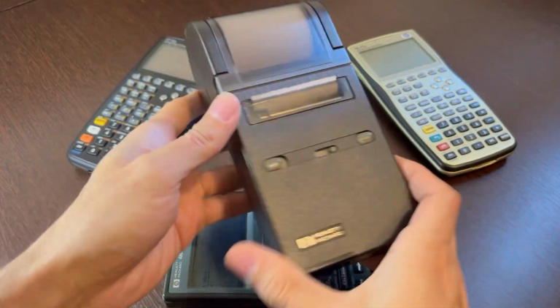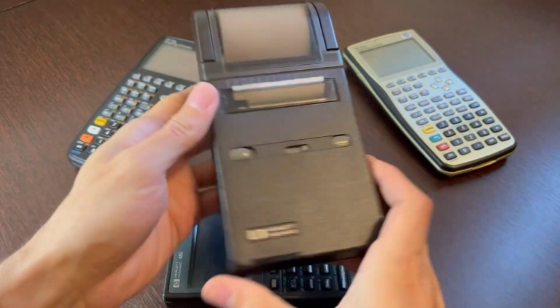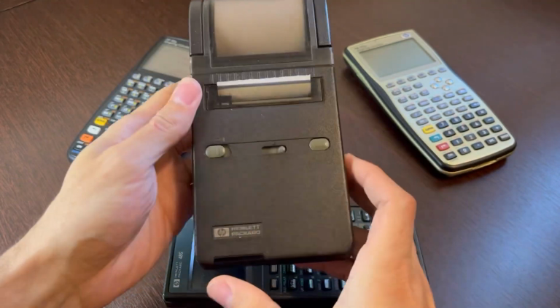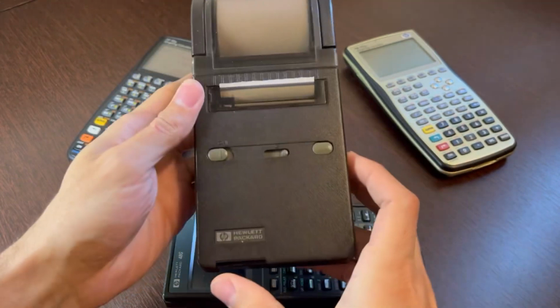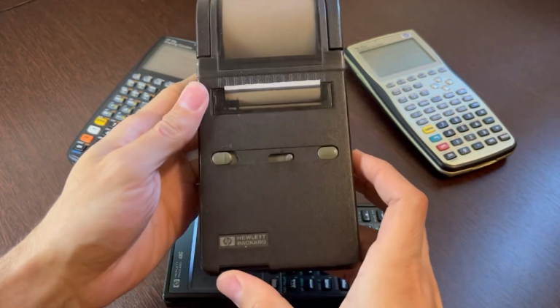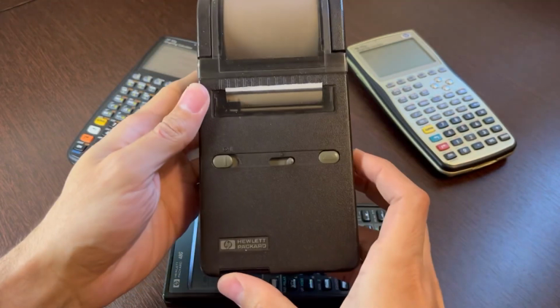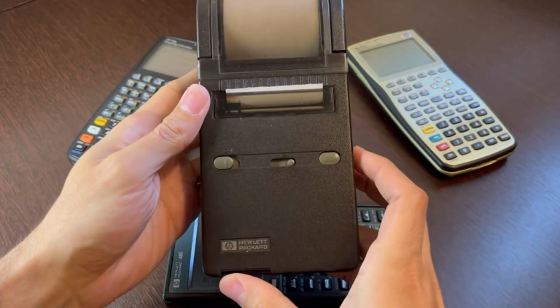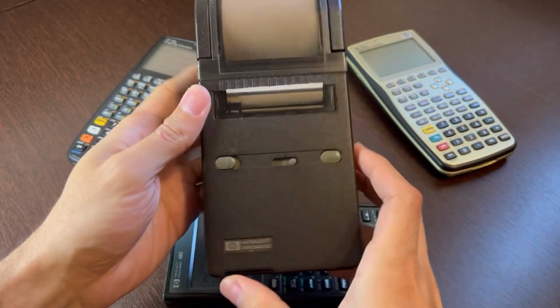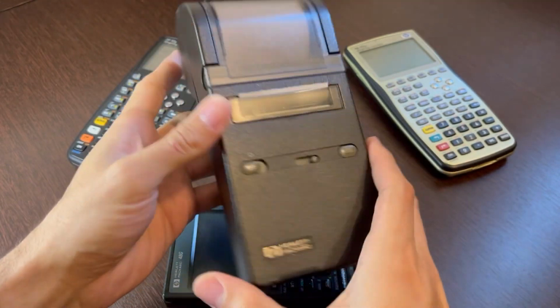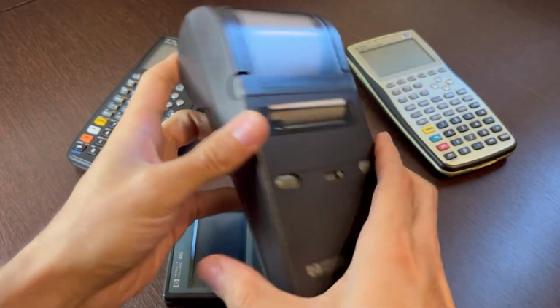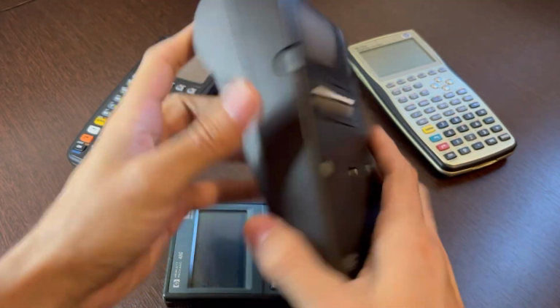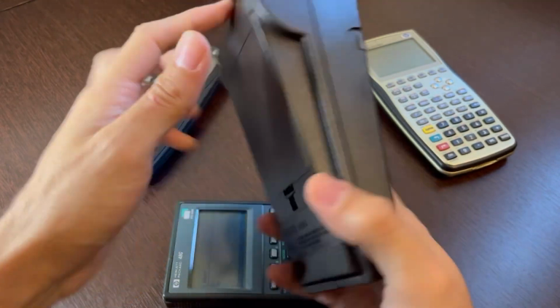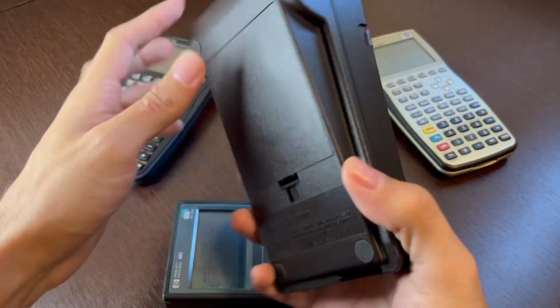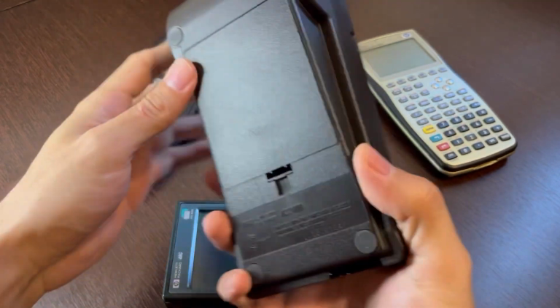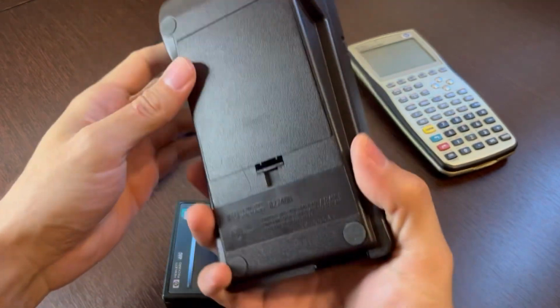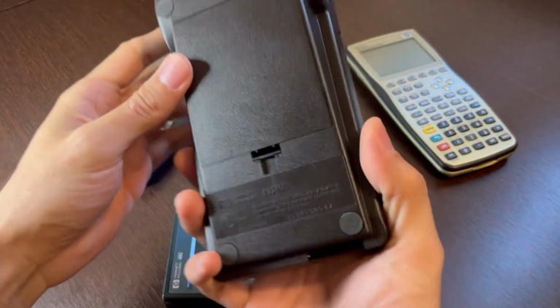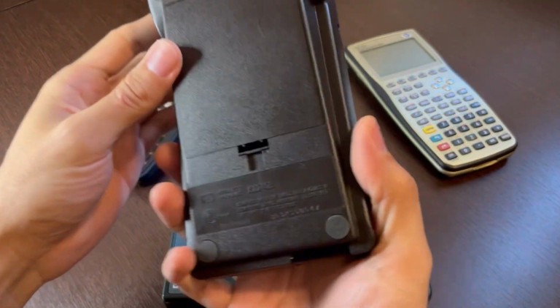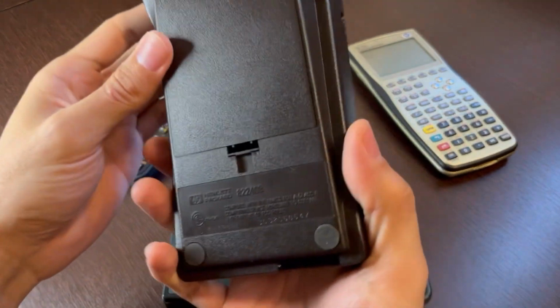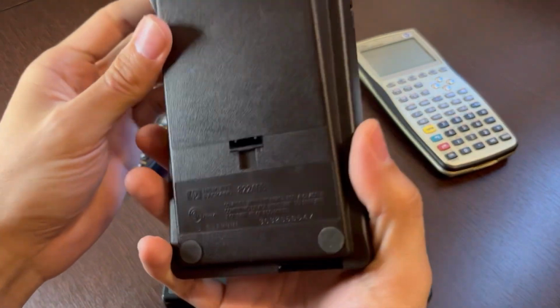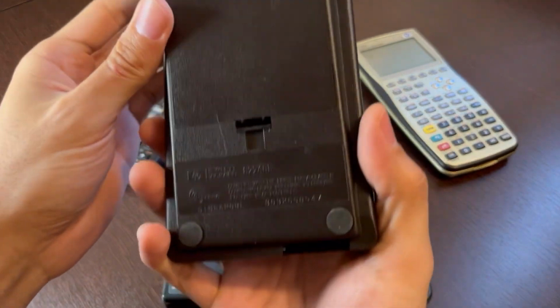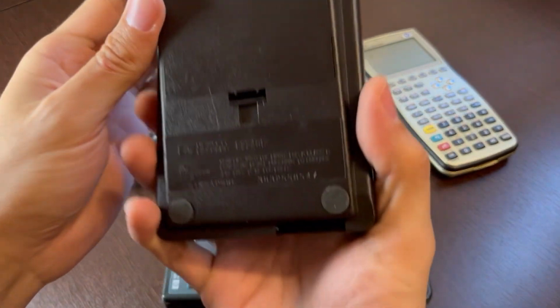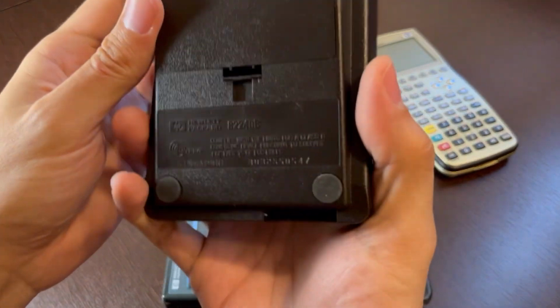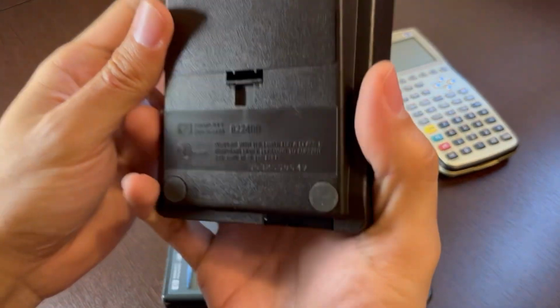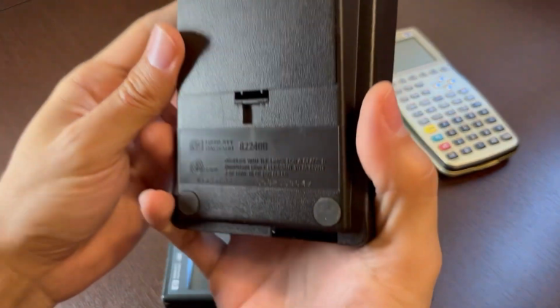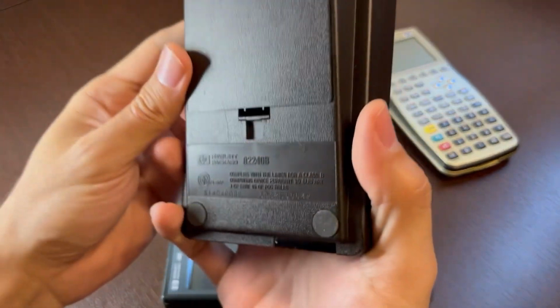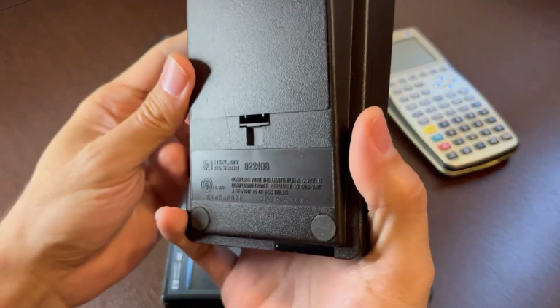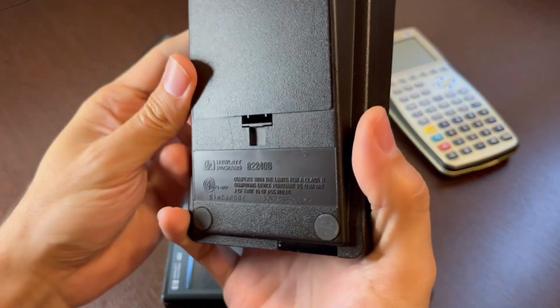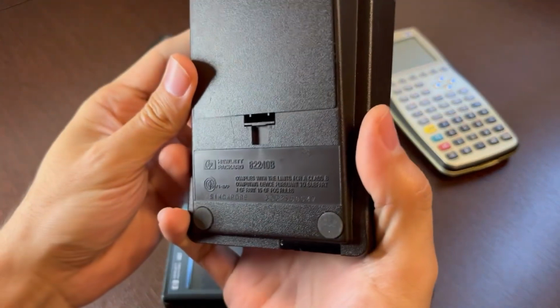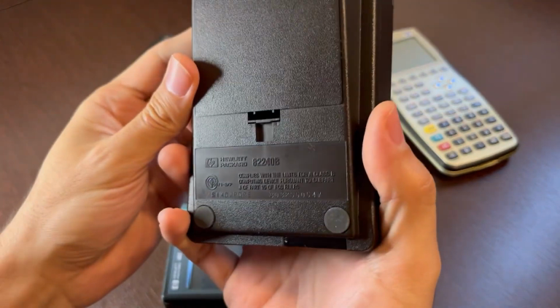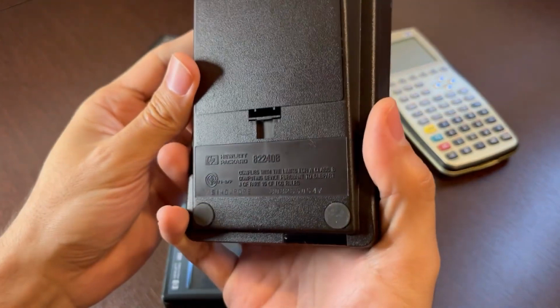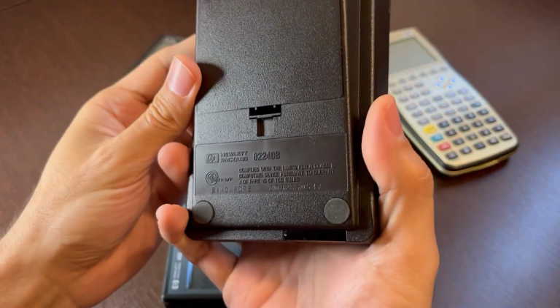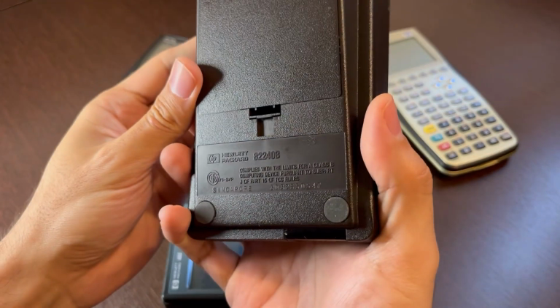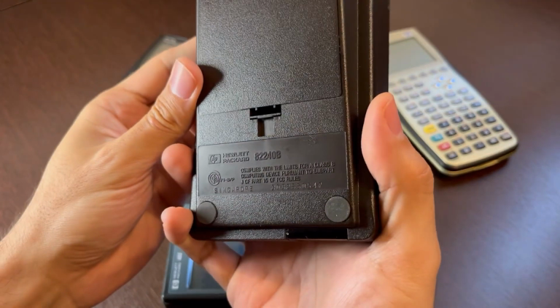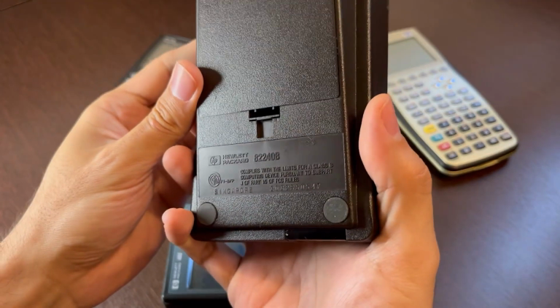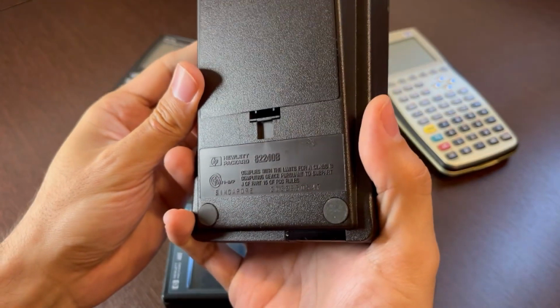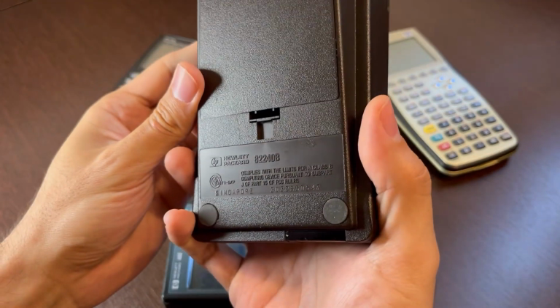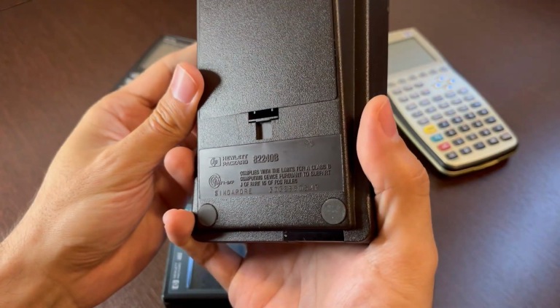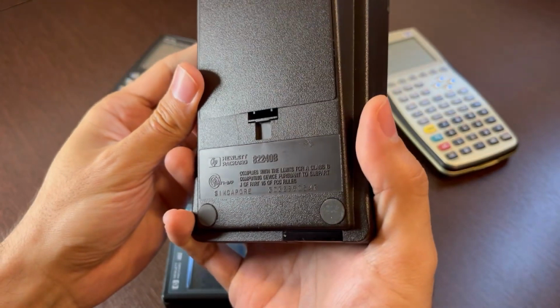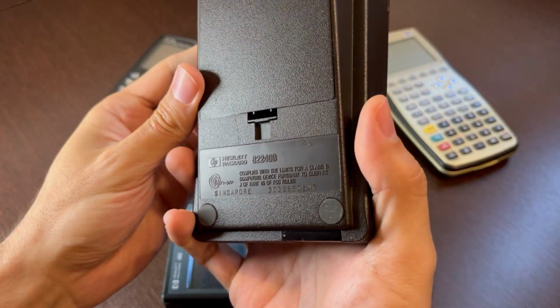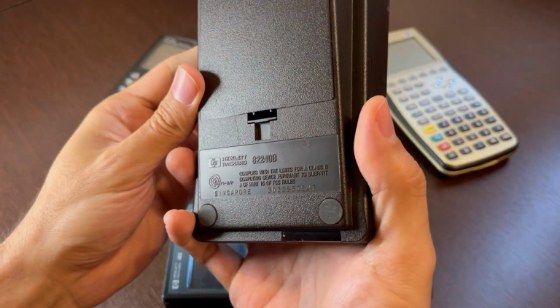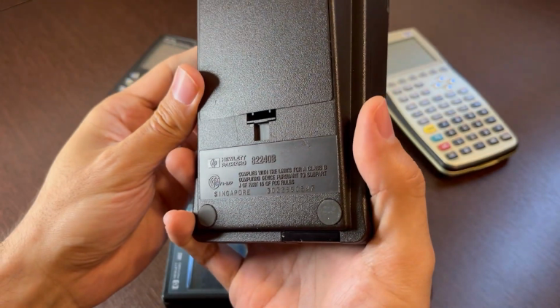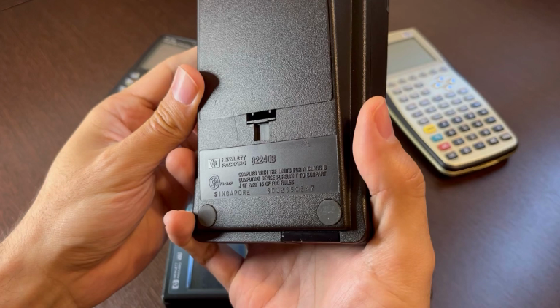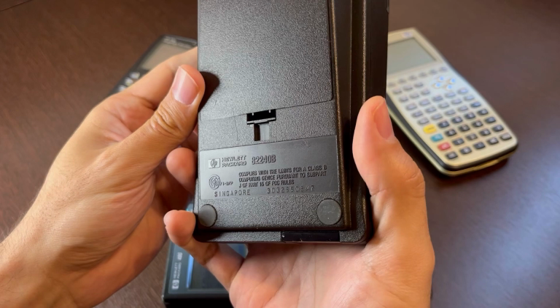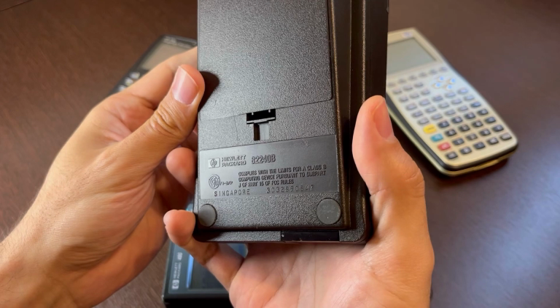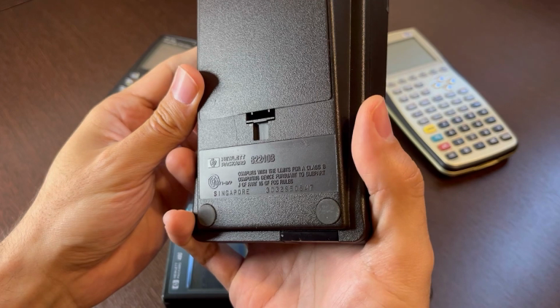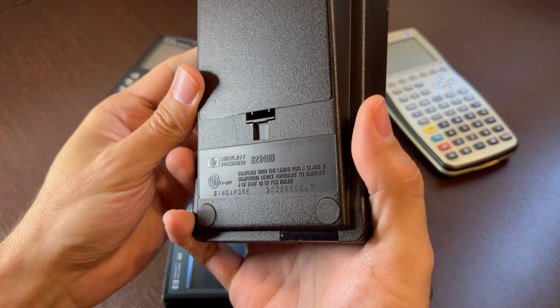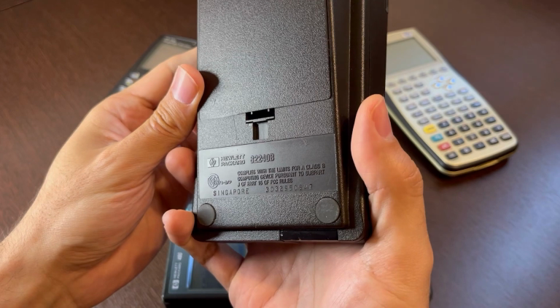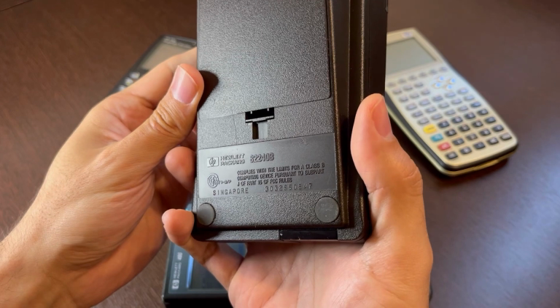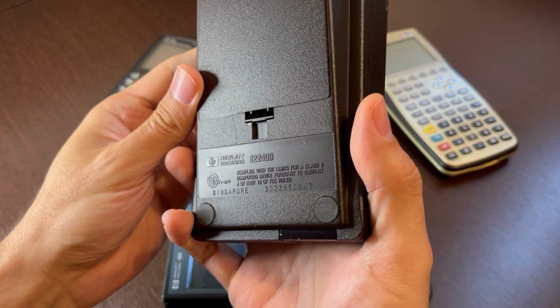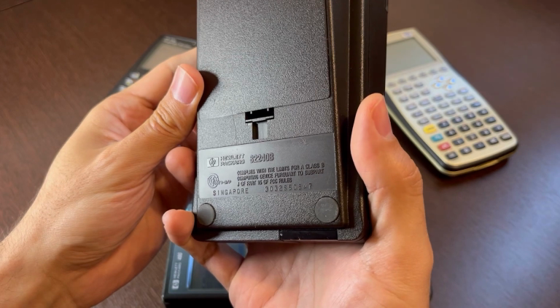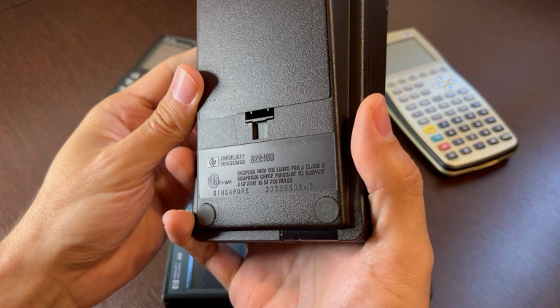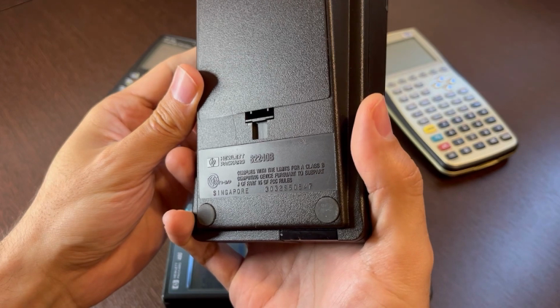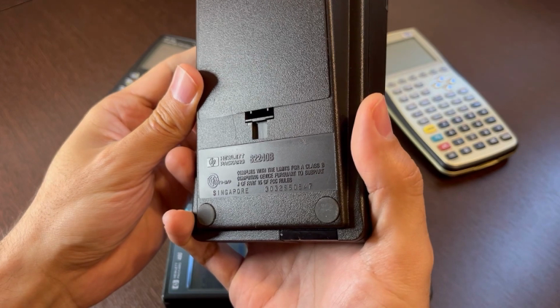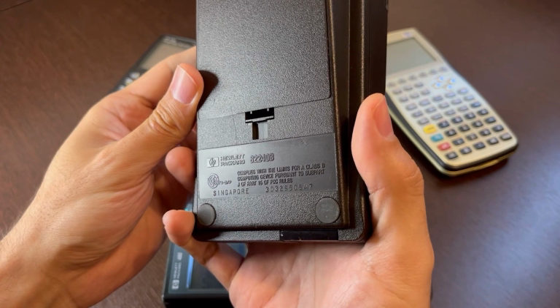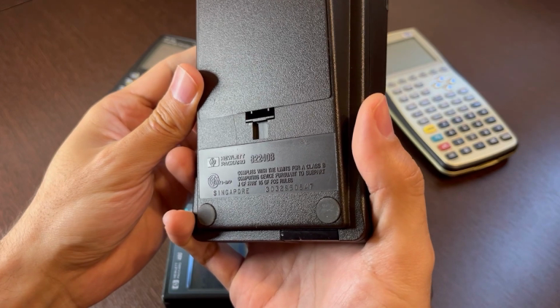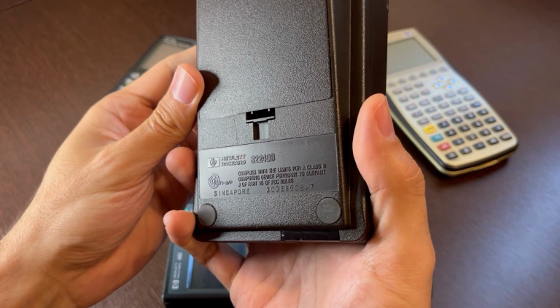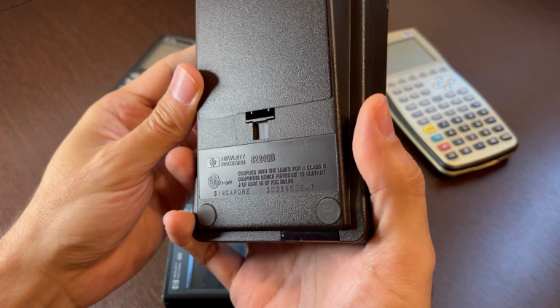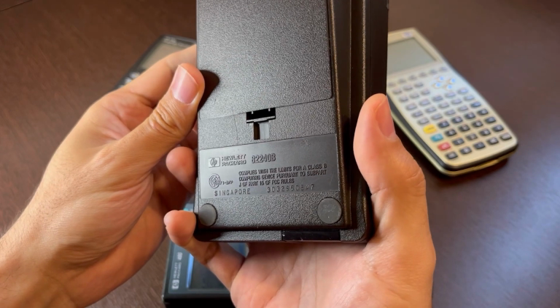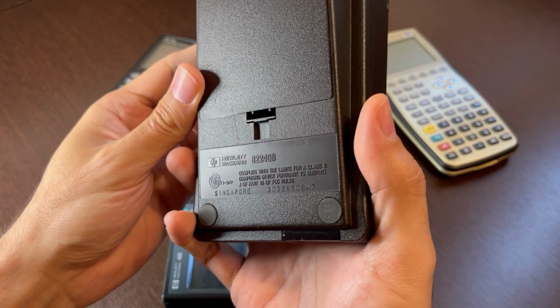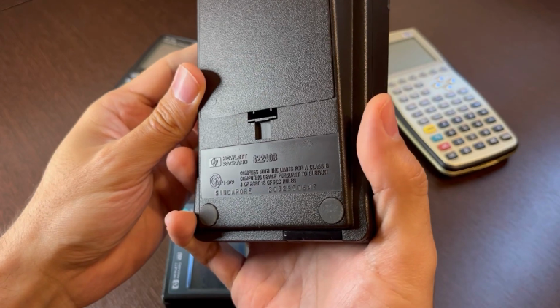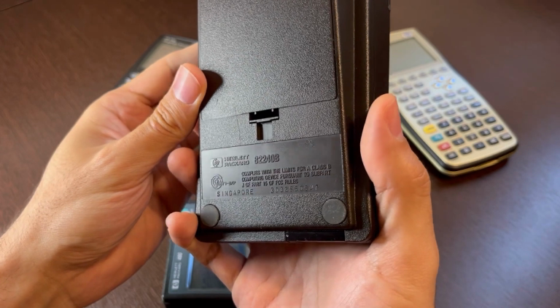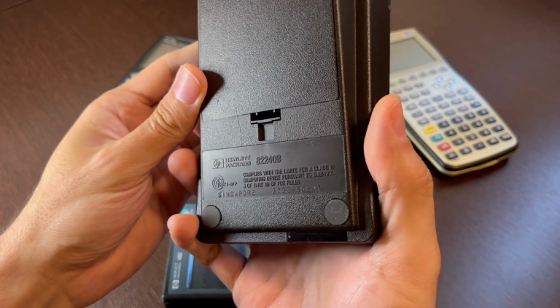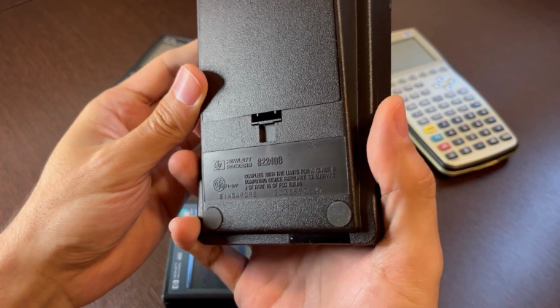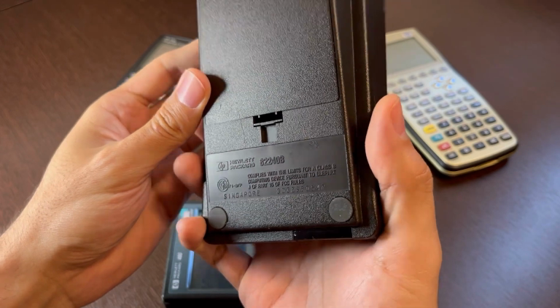This one is model — let's see if you can see it — model A2240B.